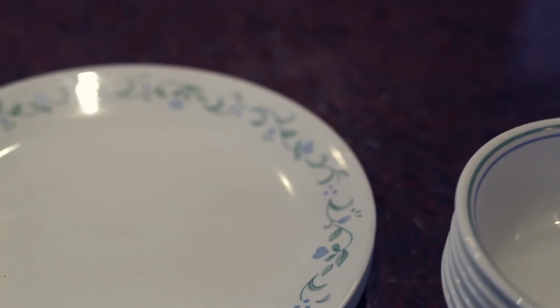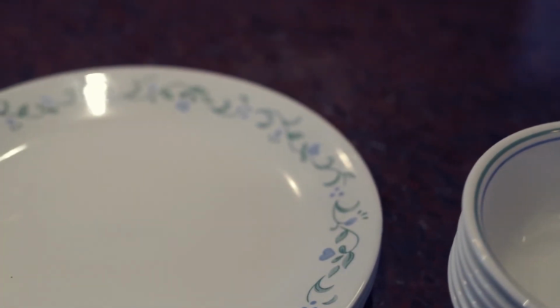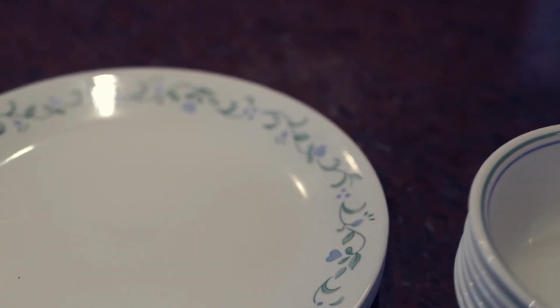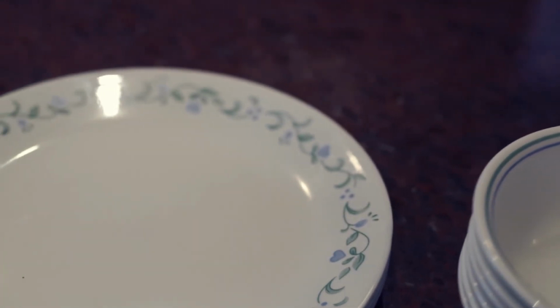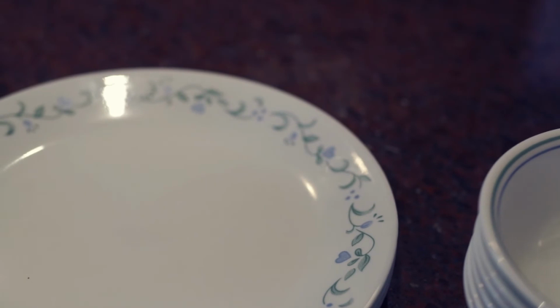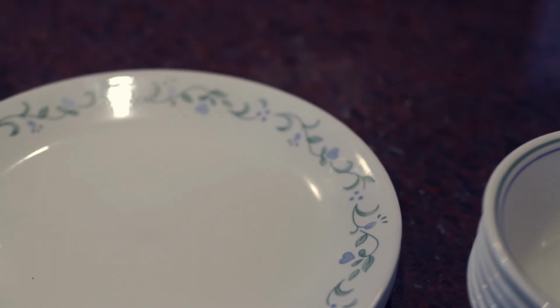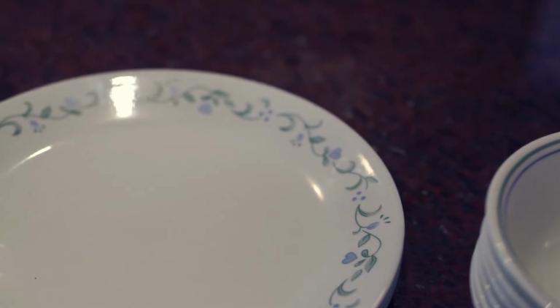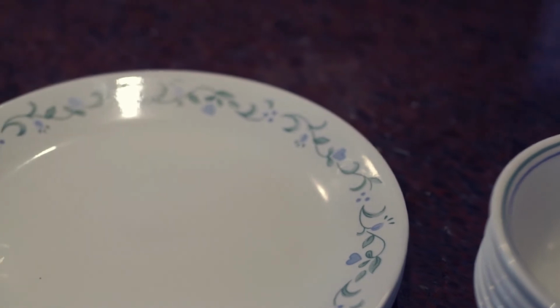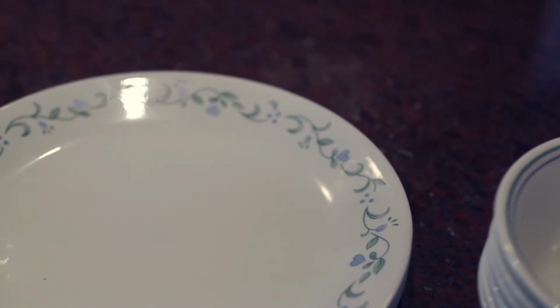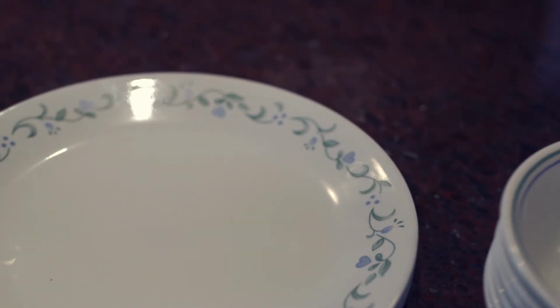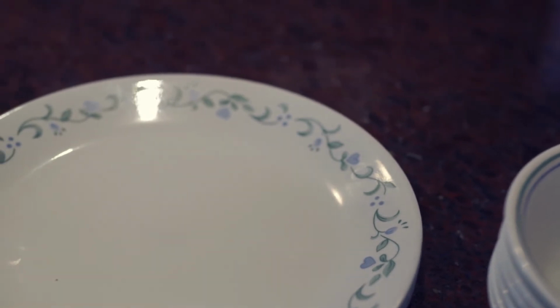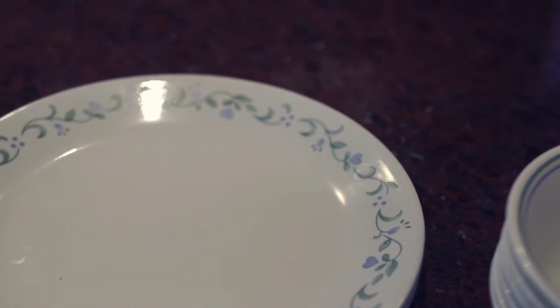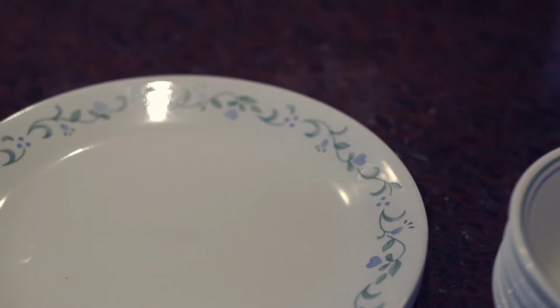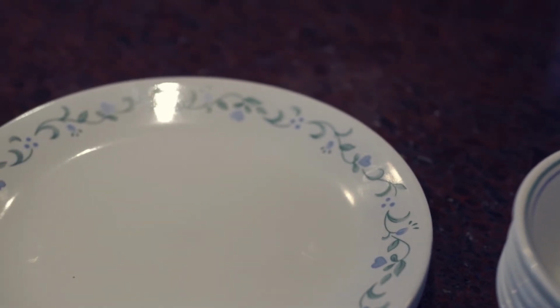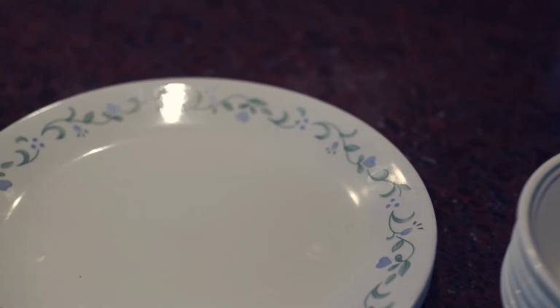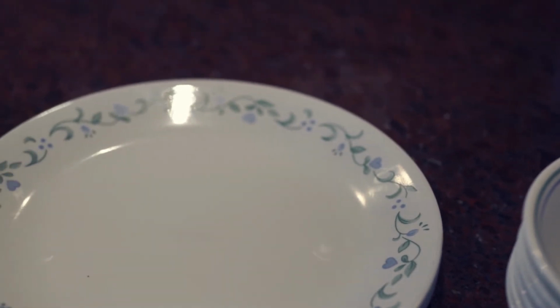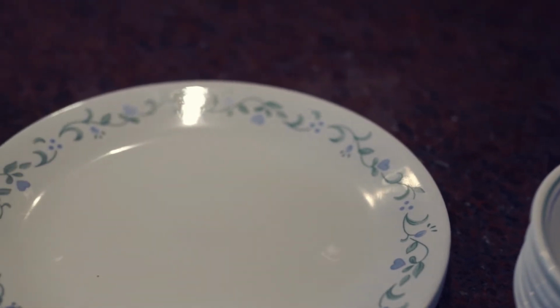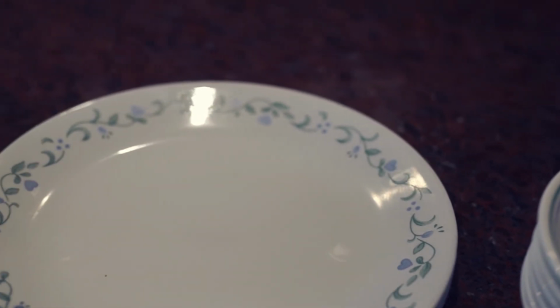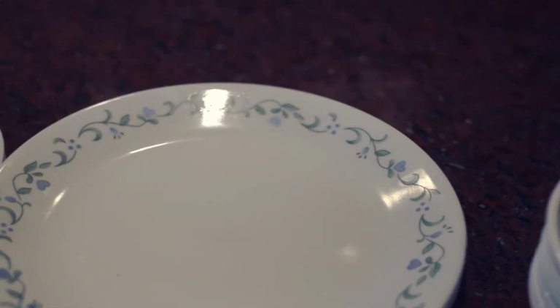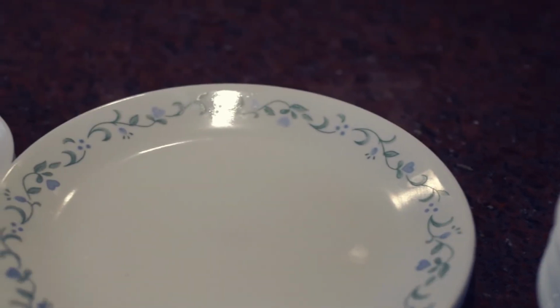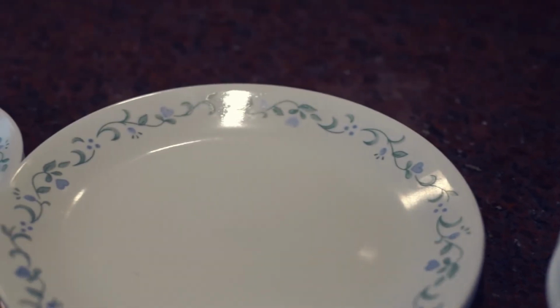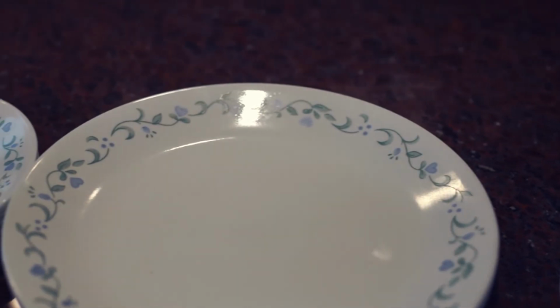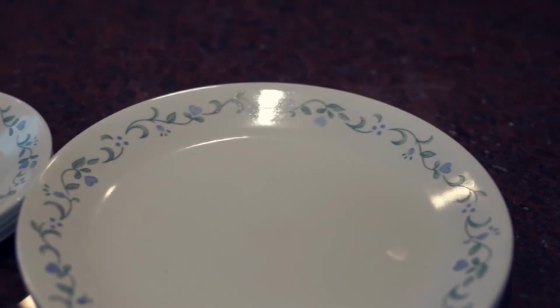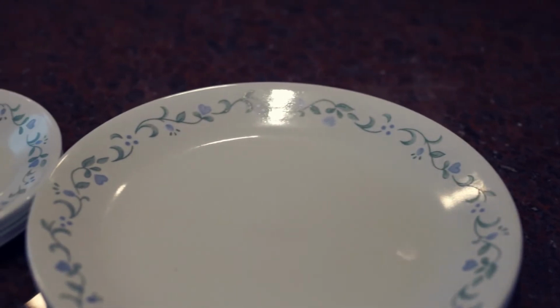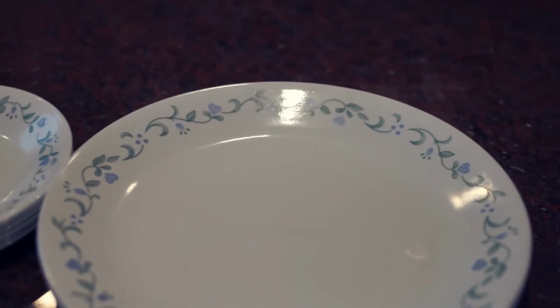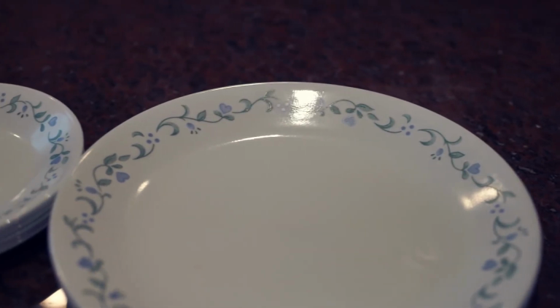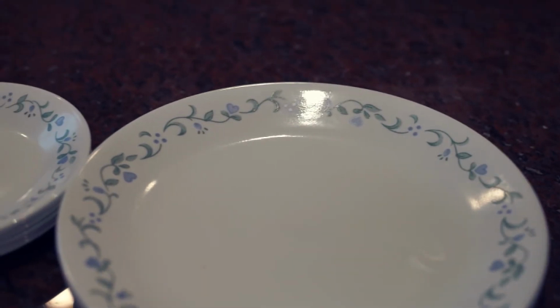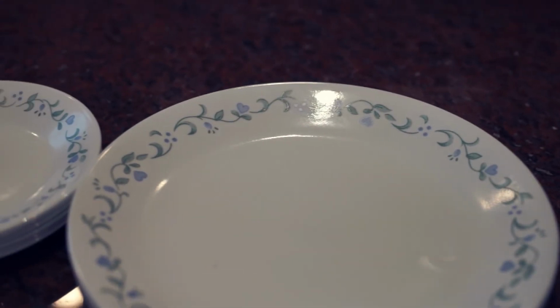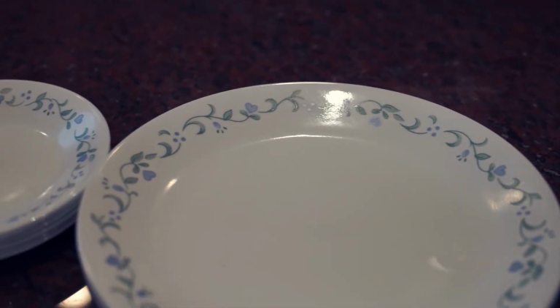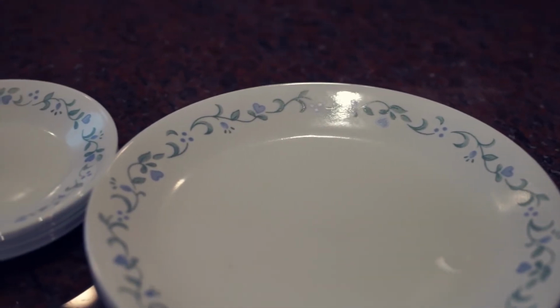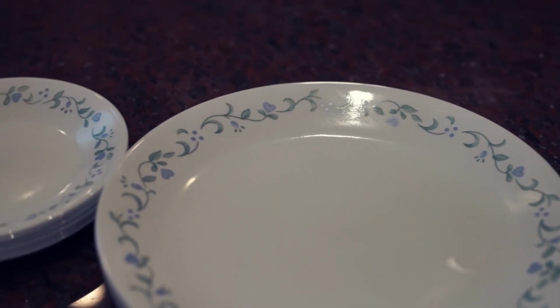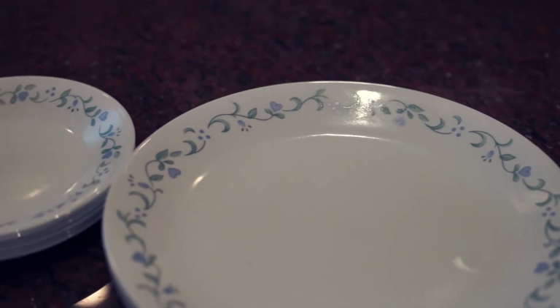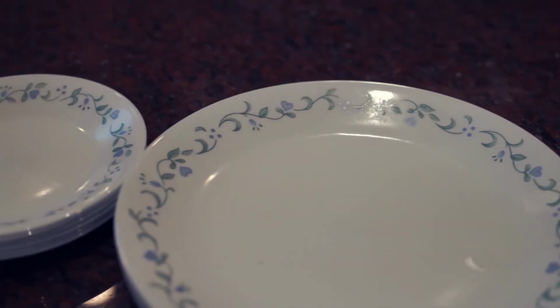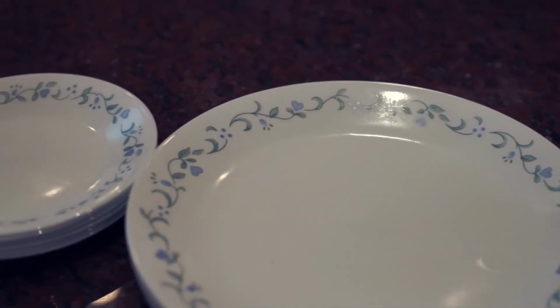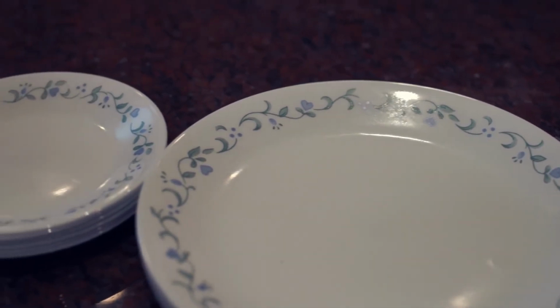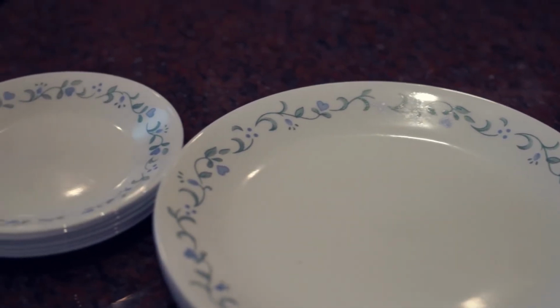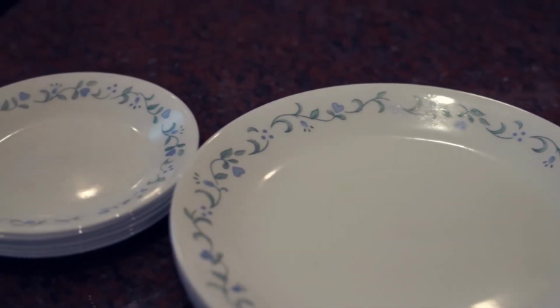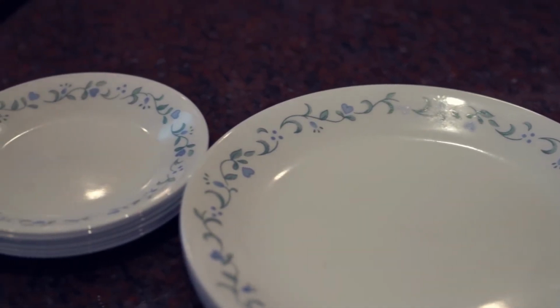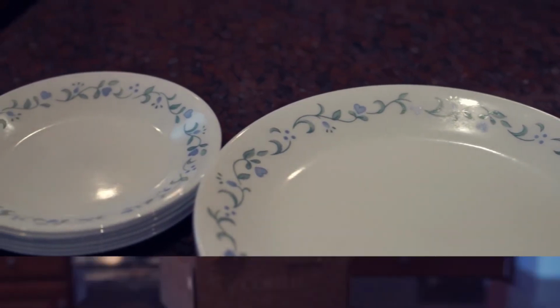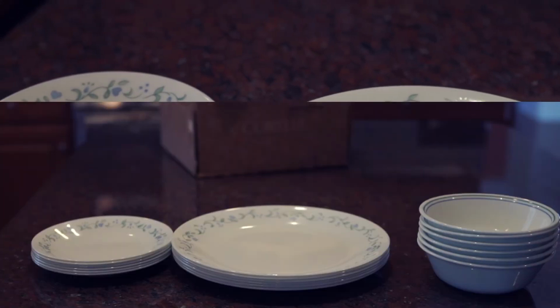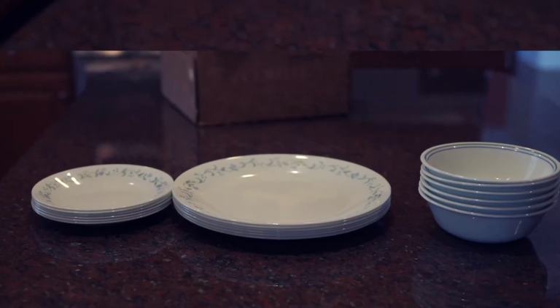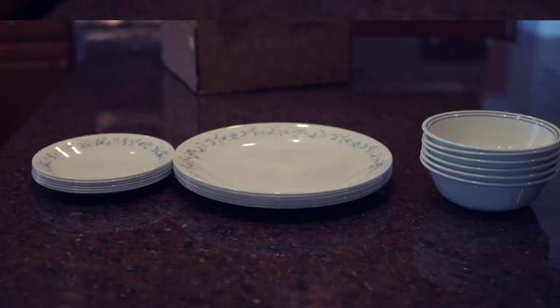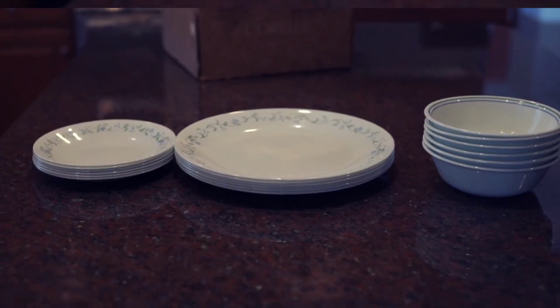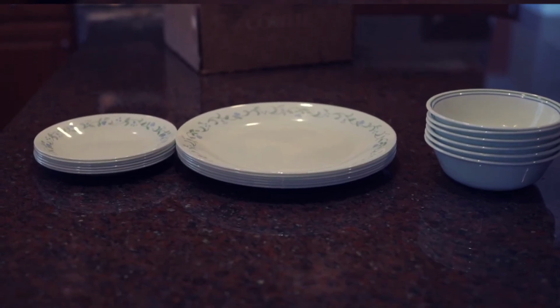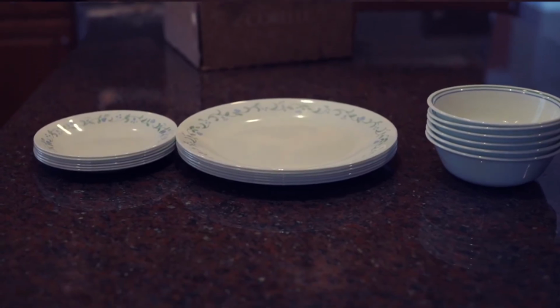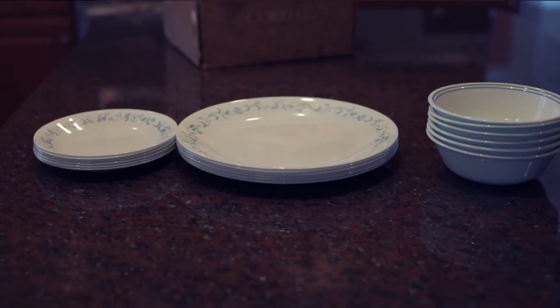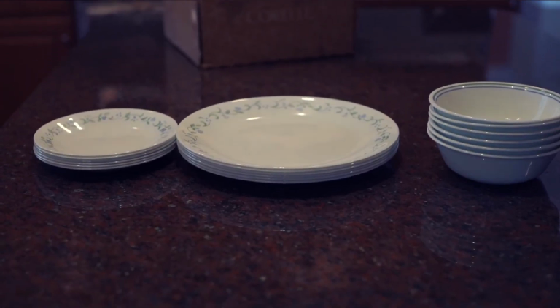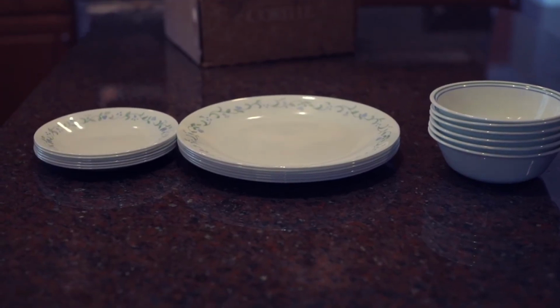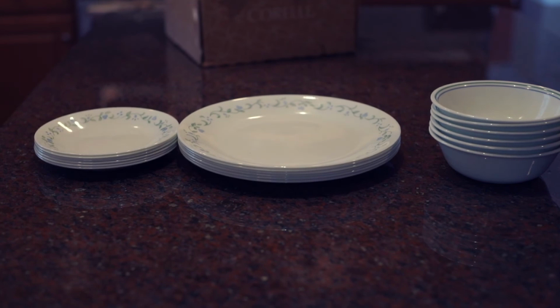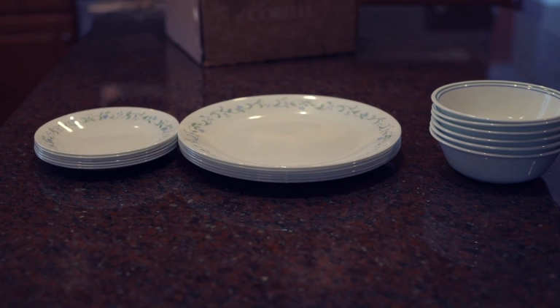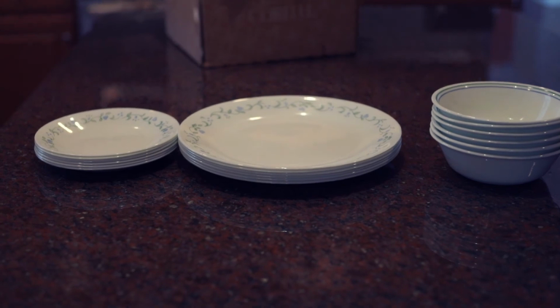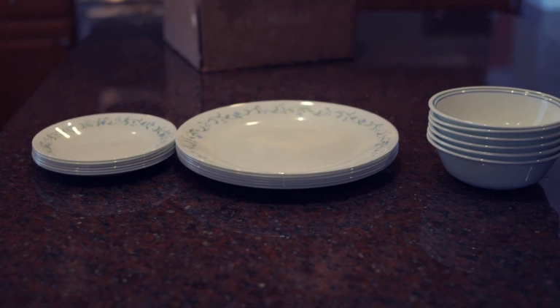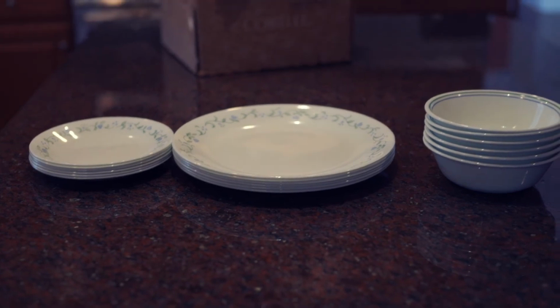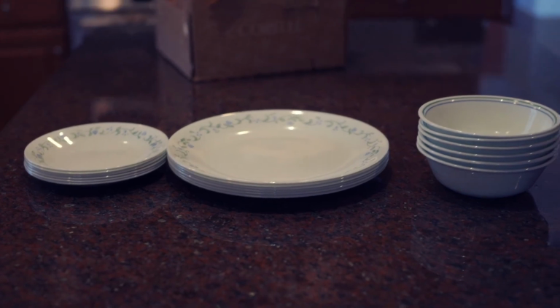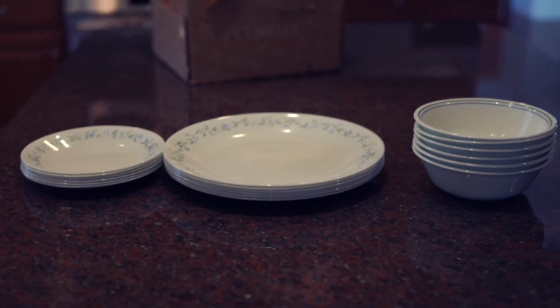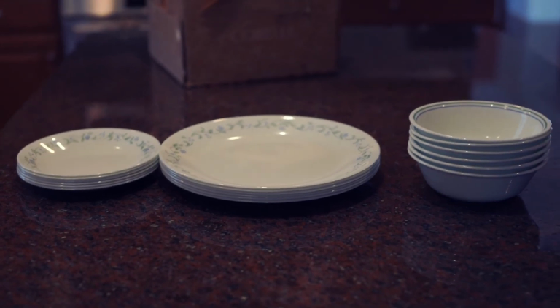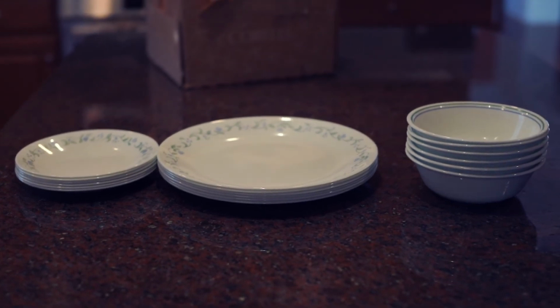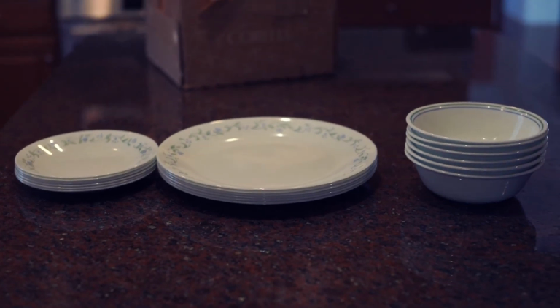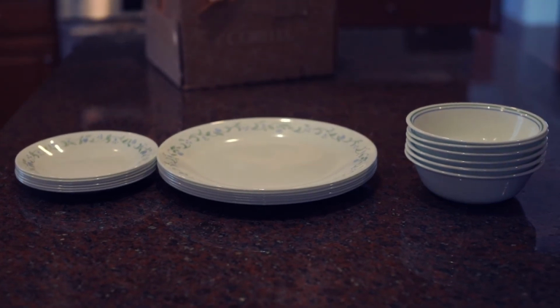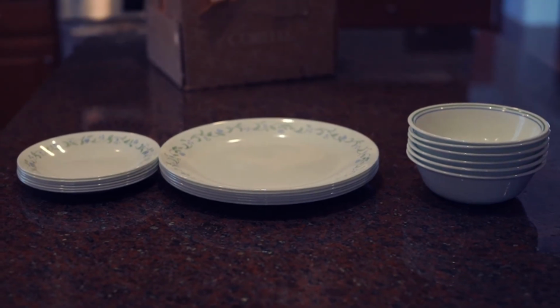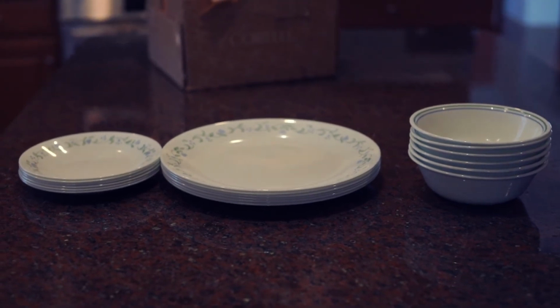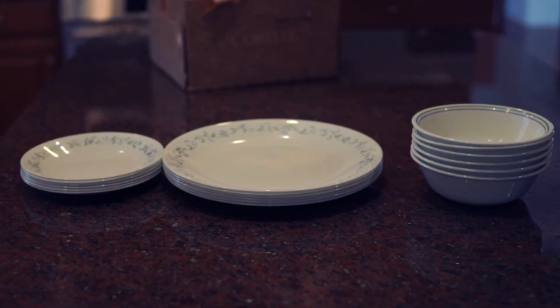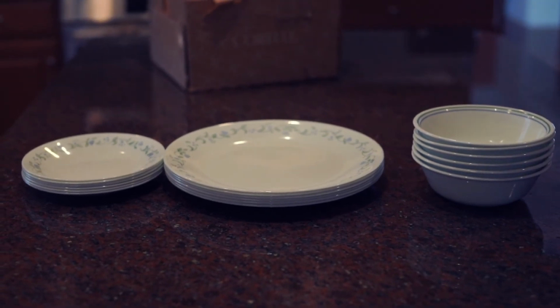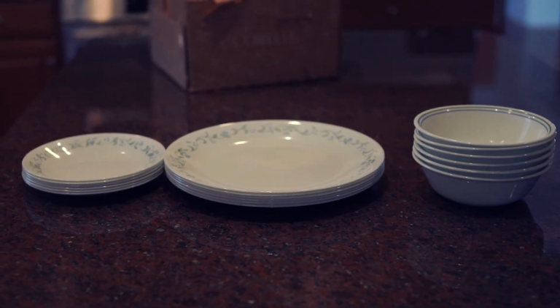Overall, this set is very well designed, dishwasher, microwave, and preheated oven safe, and is highly recommended.